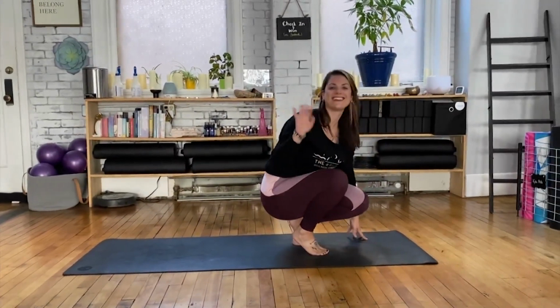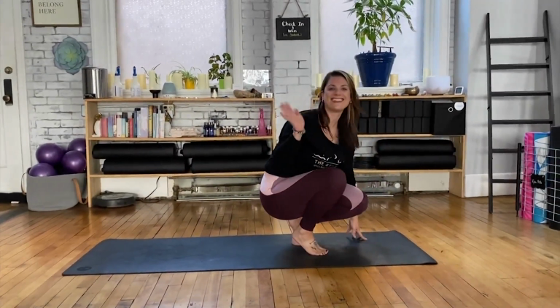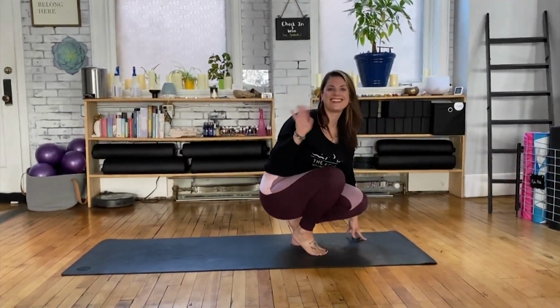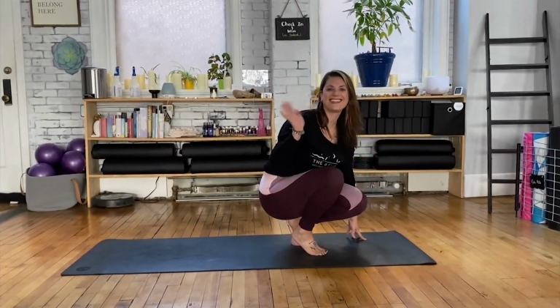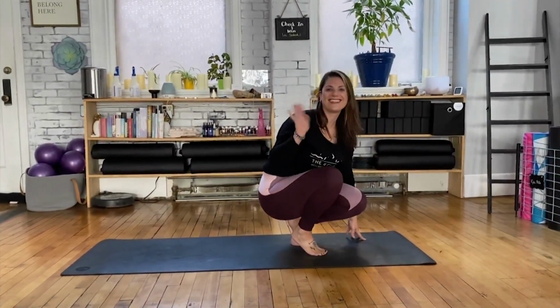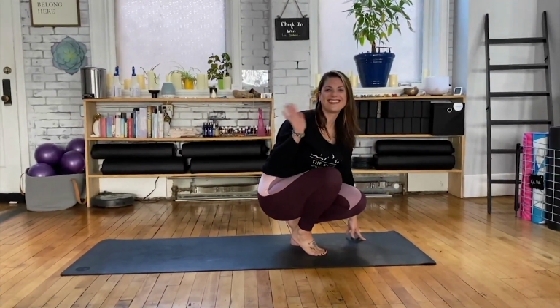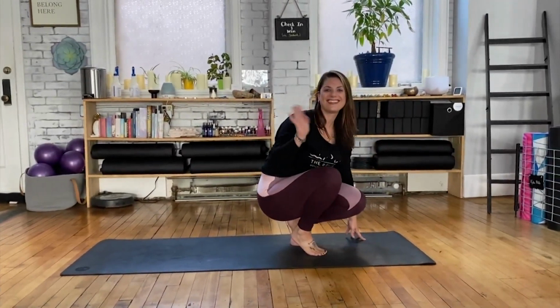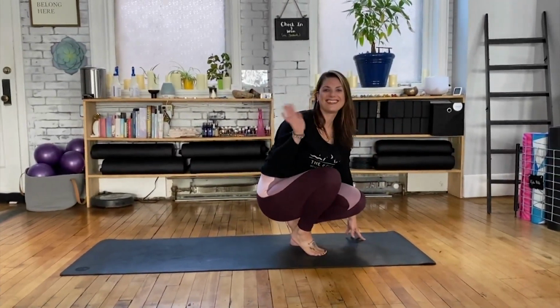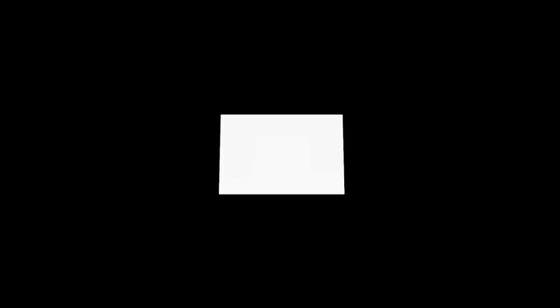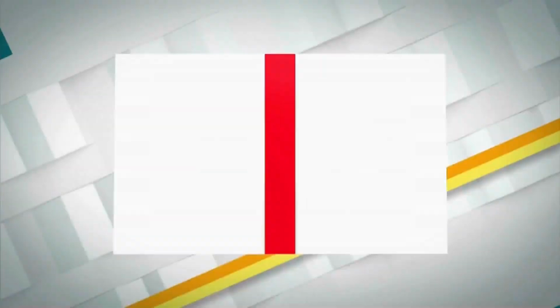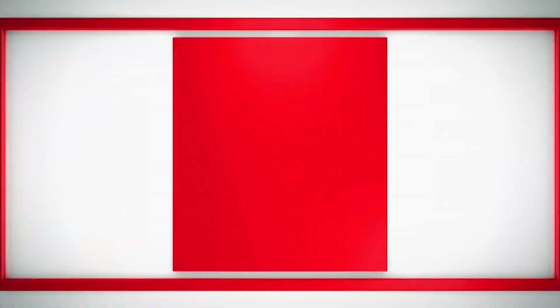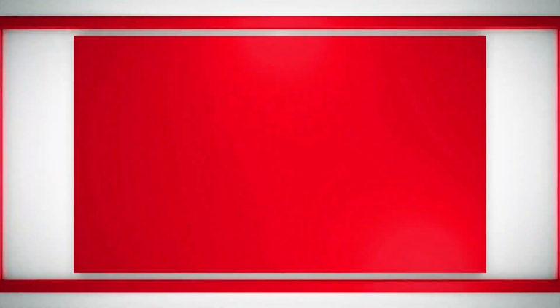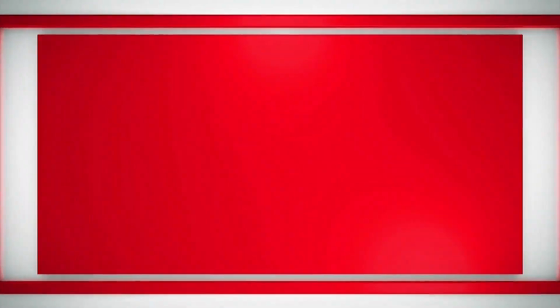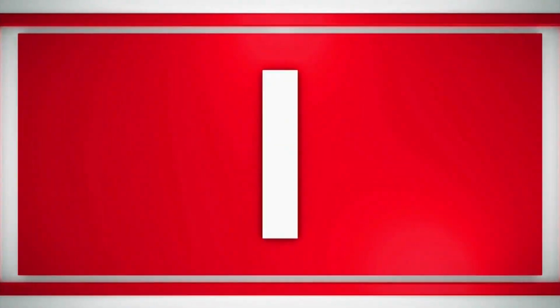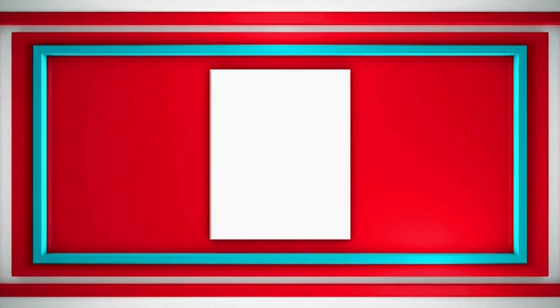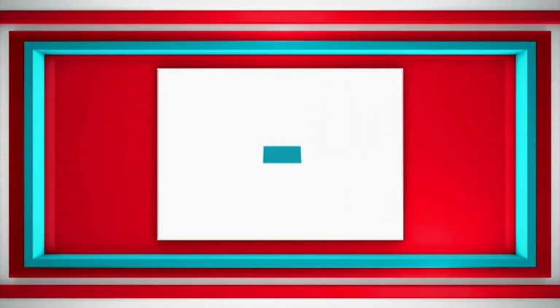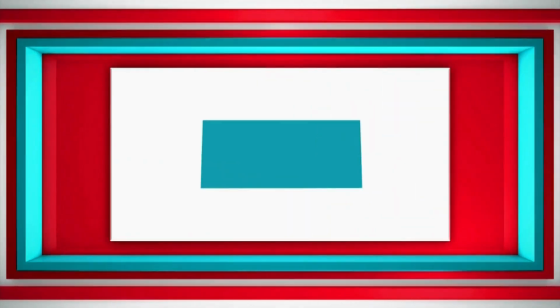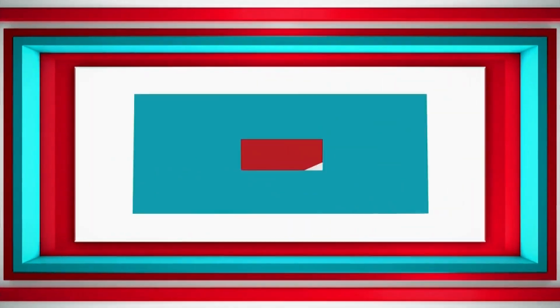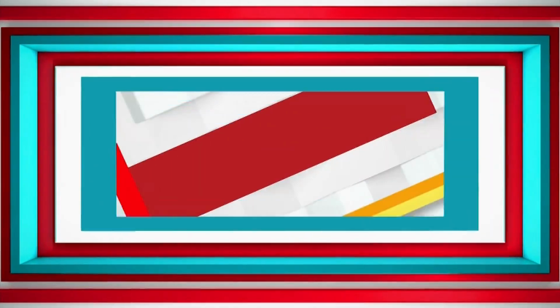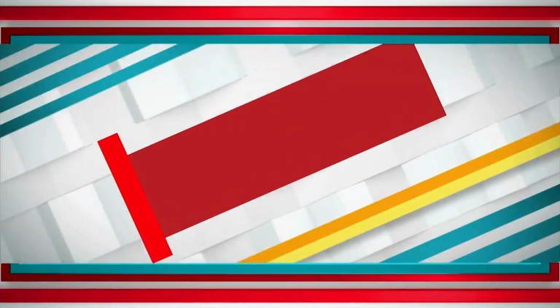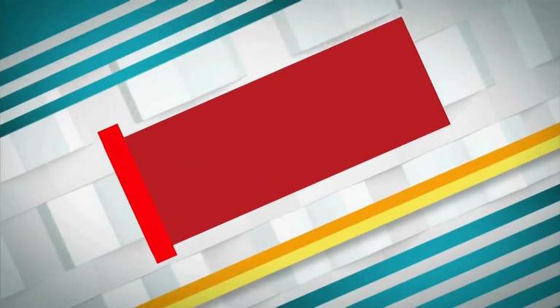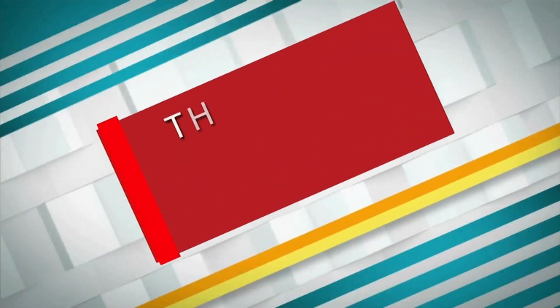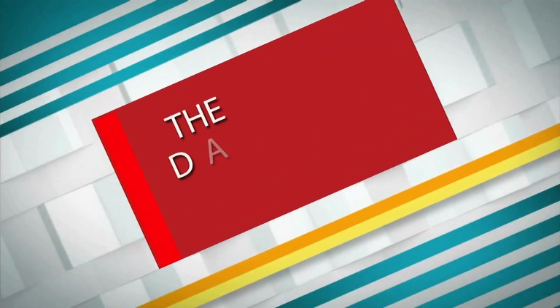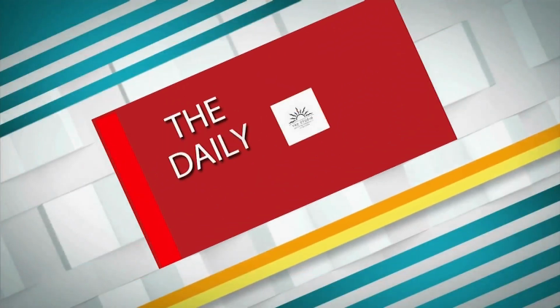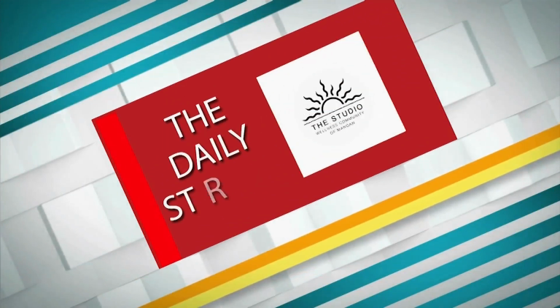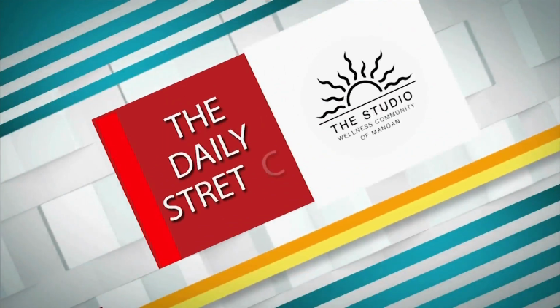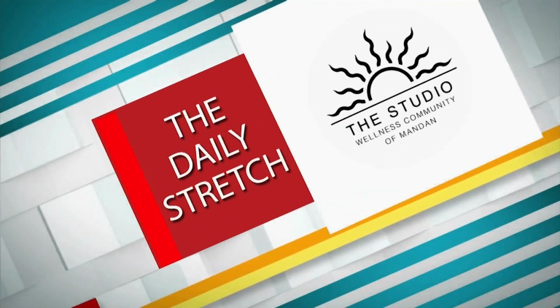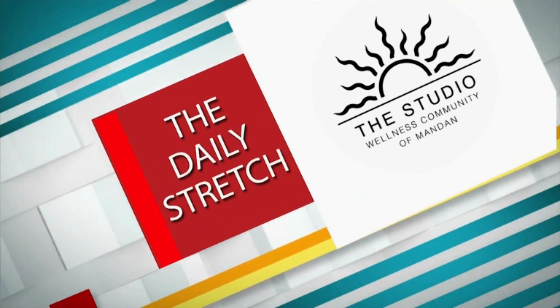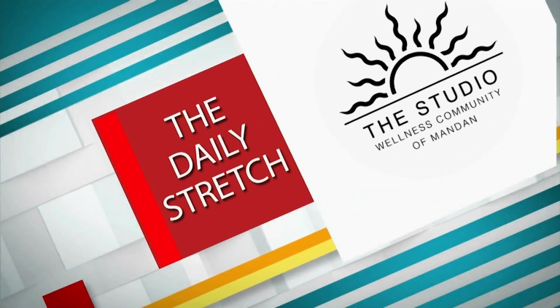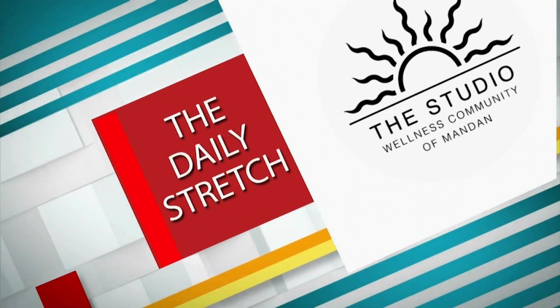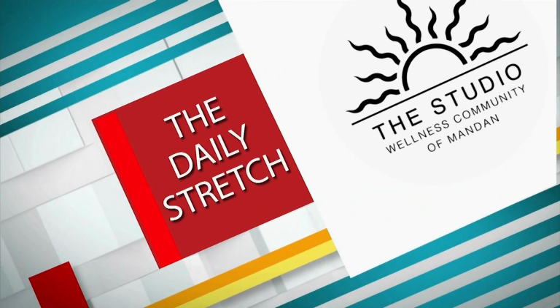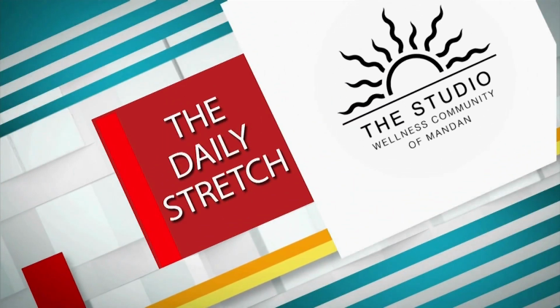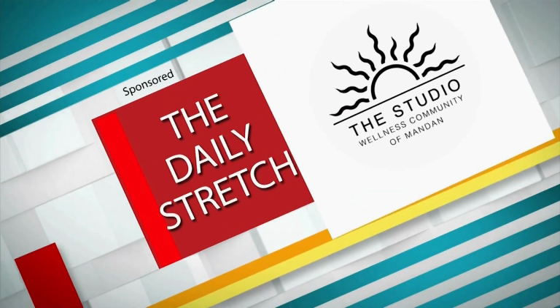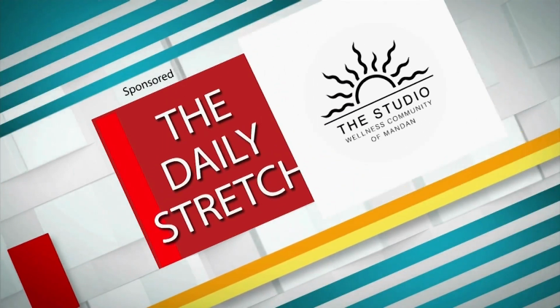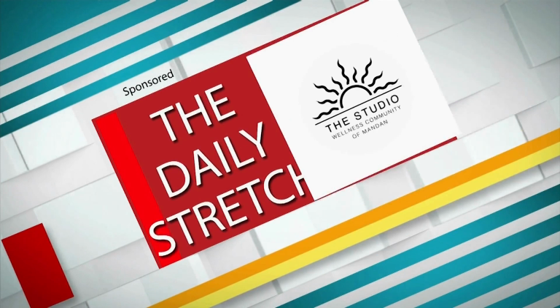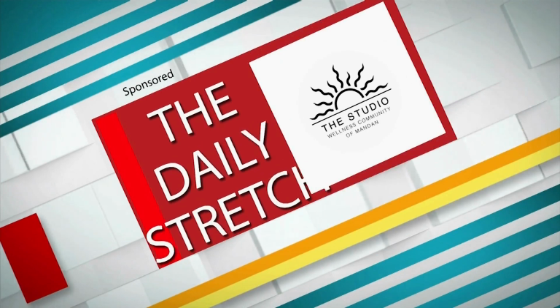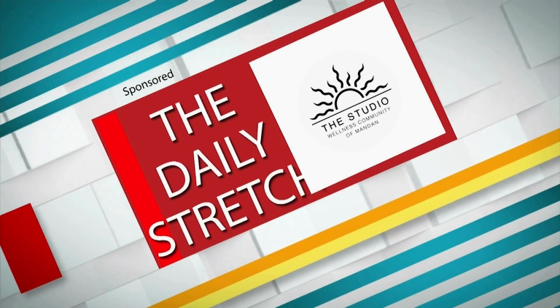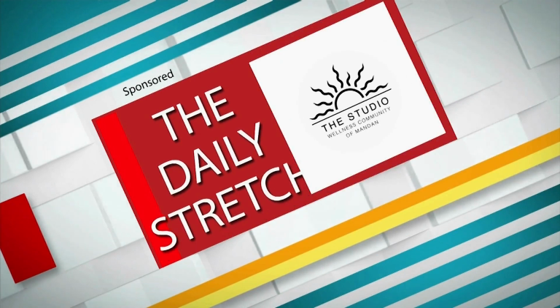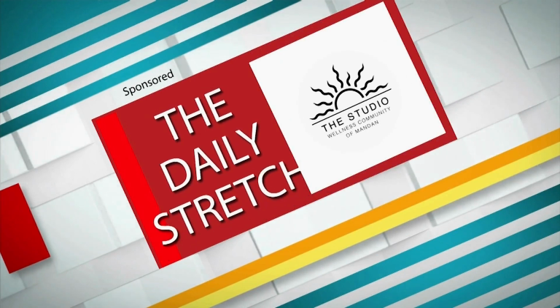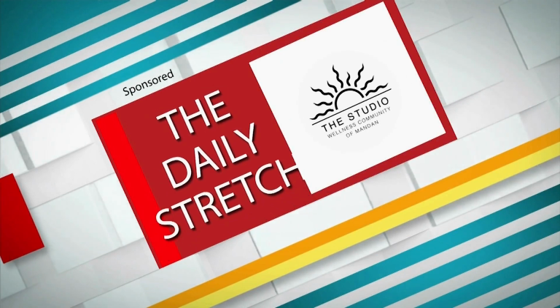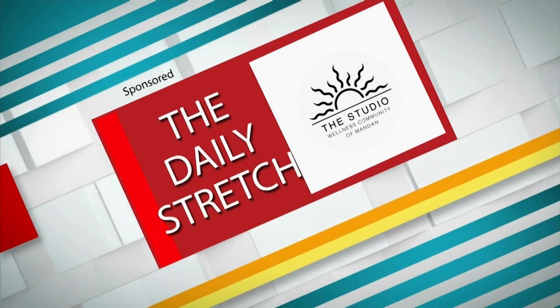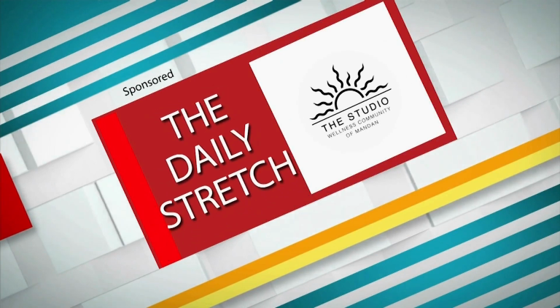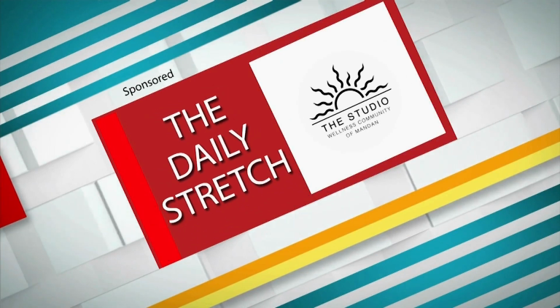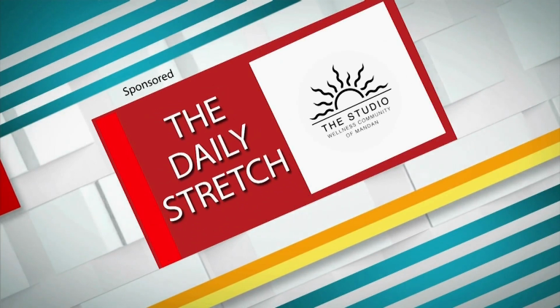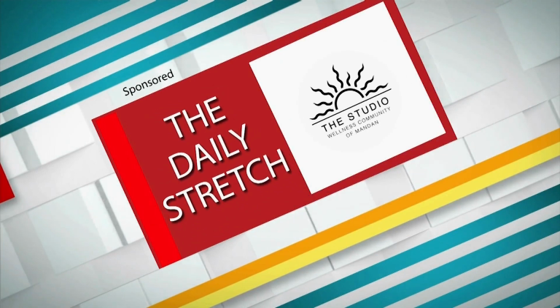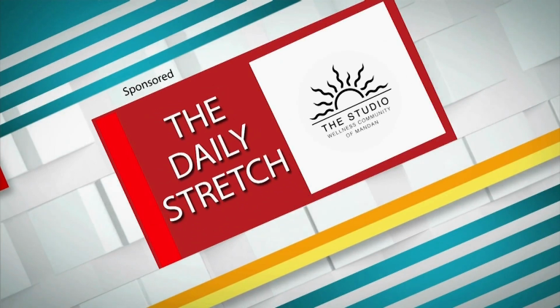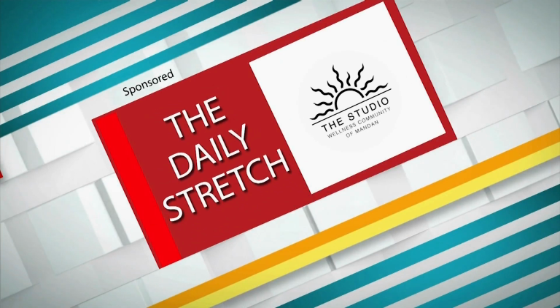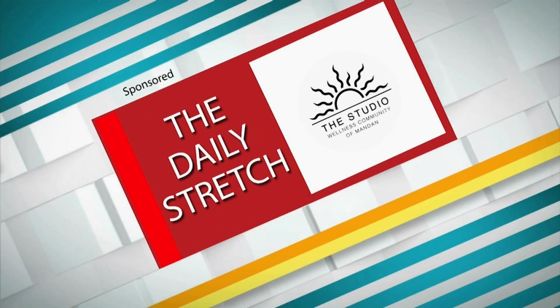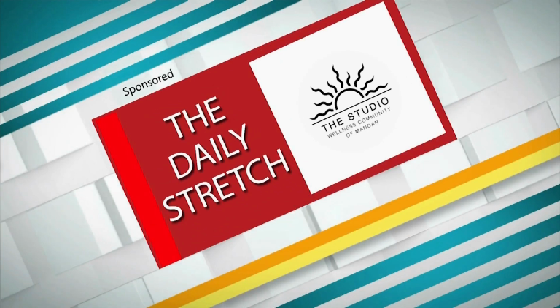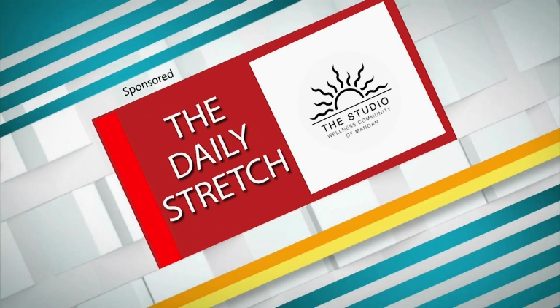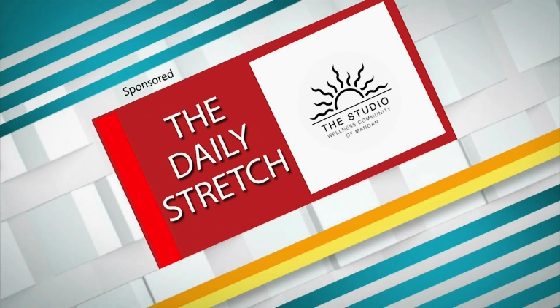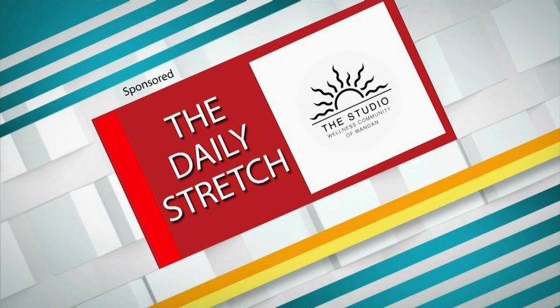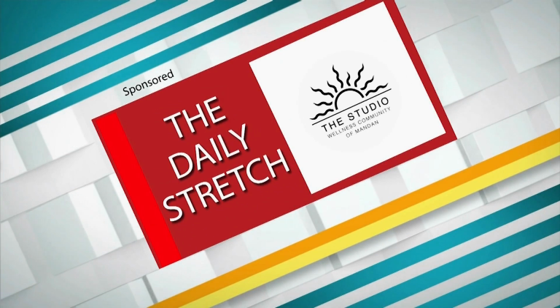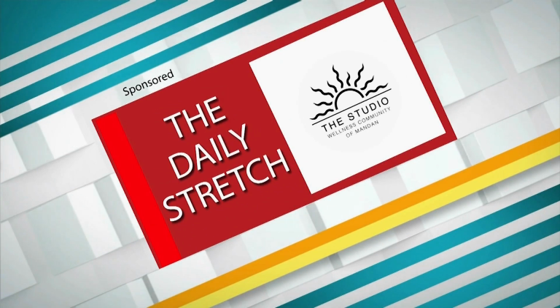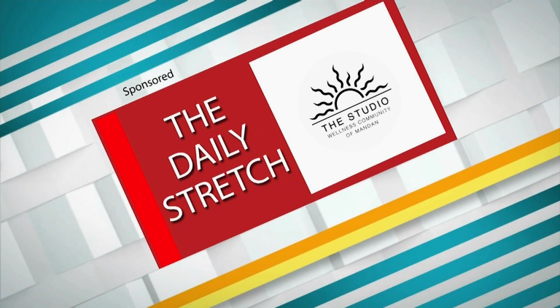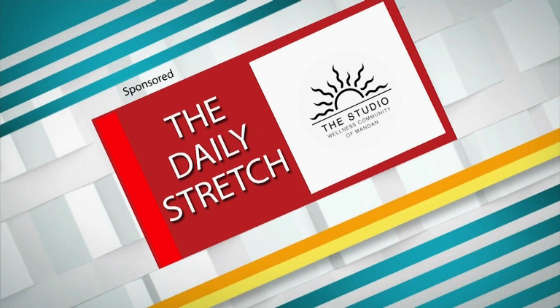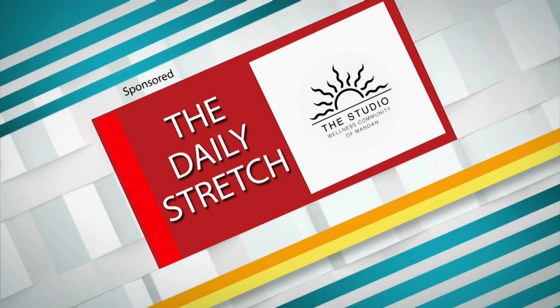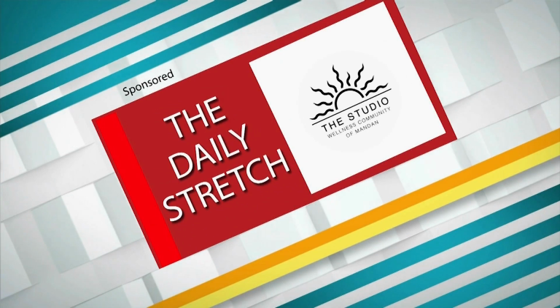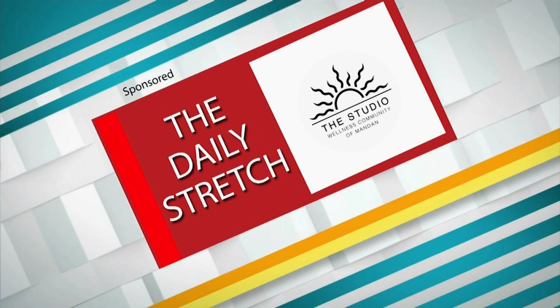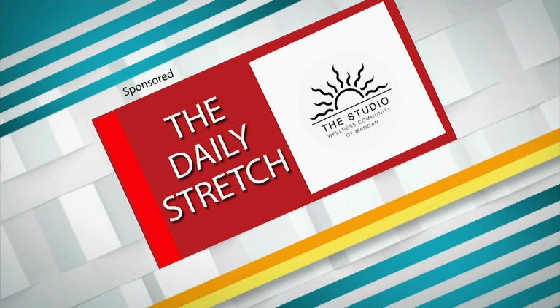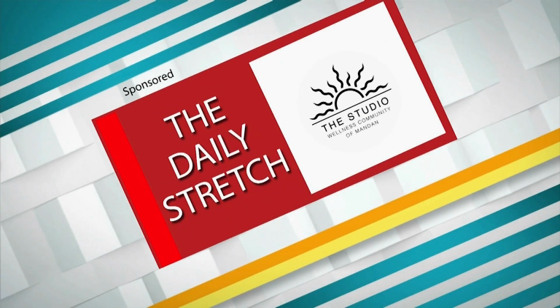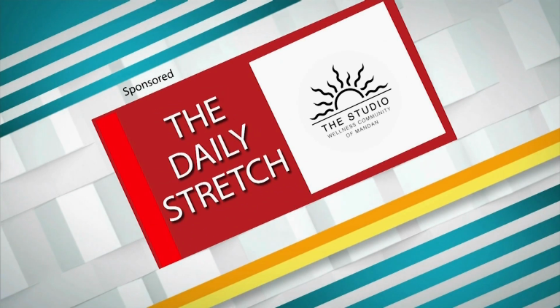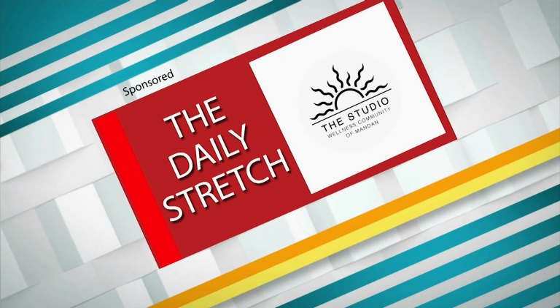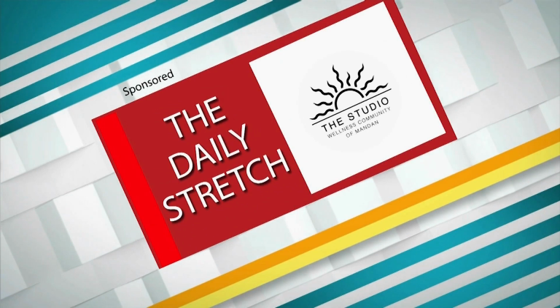Thanks everybody. This has been The Daily Stretch, brought to you by The Studio Wellness Community of Mandan.